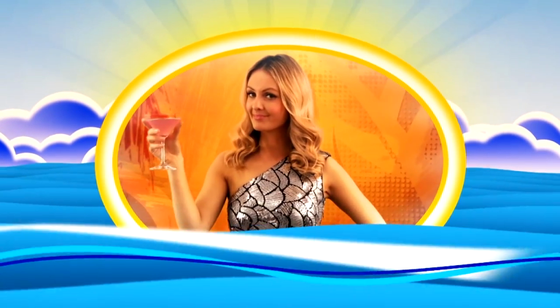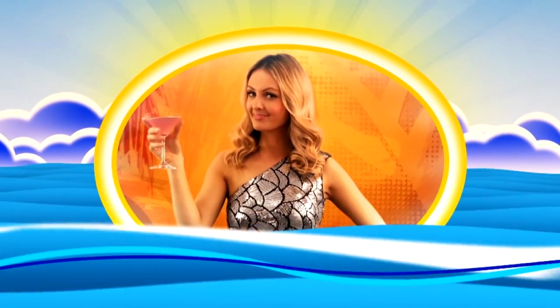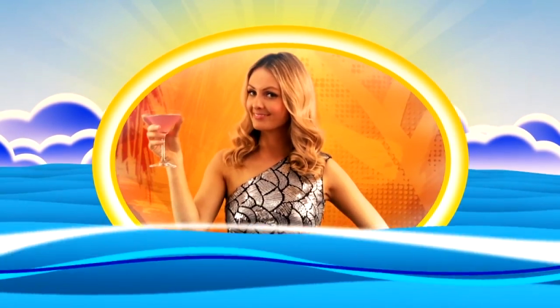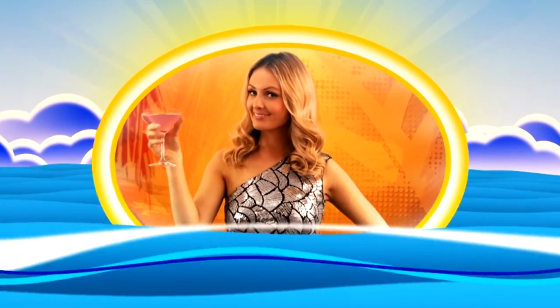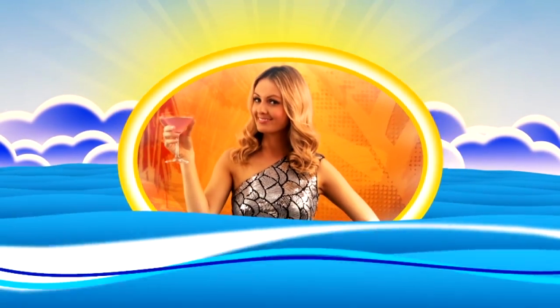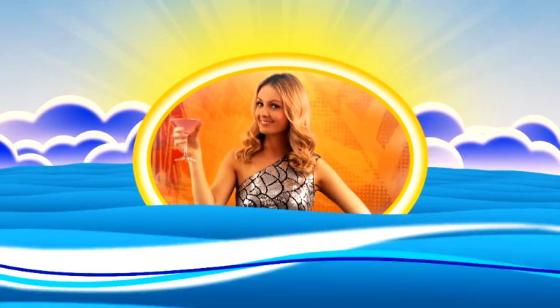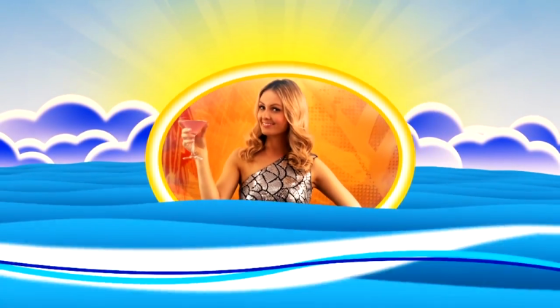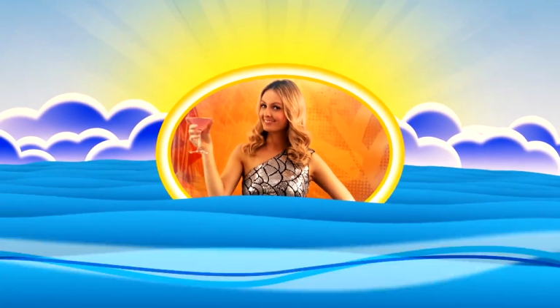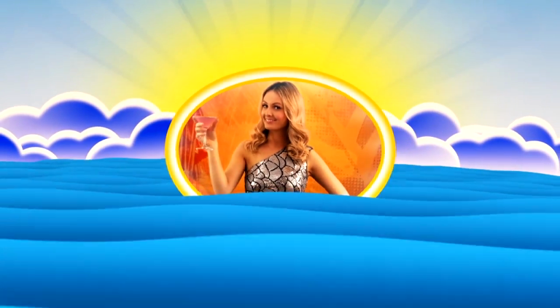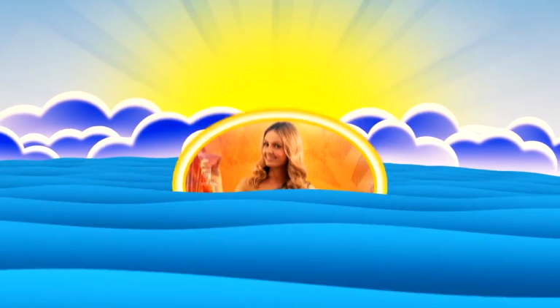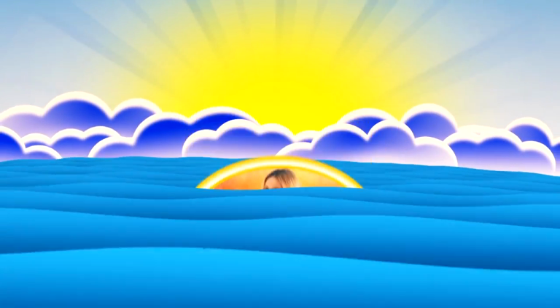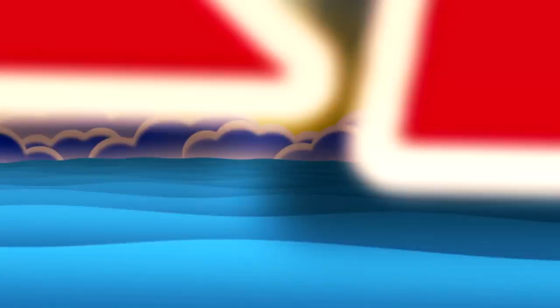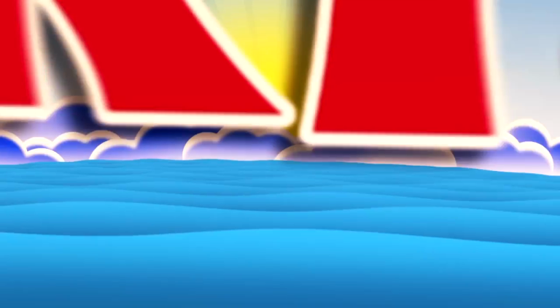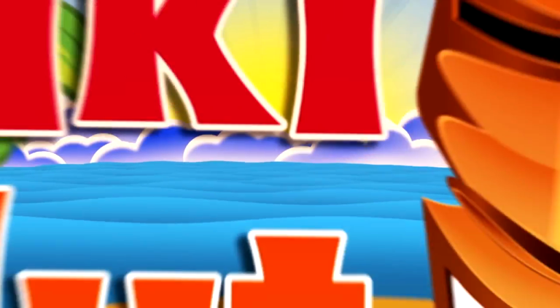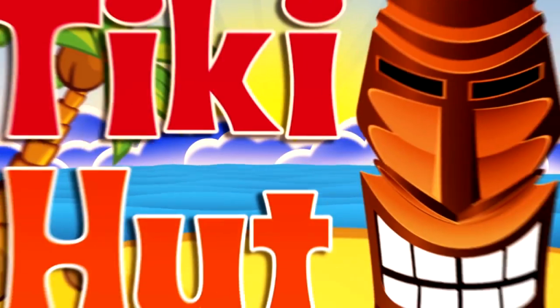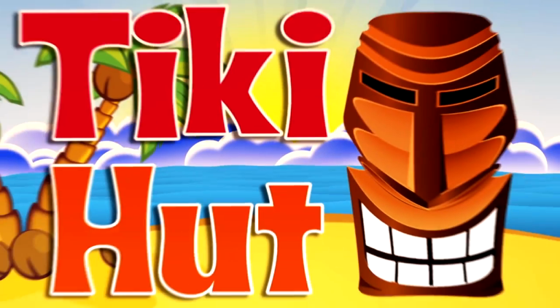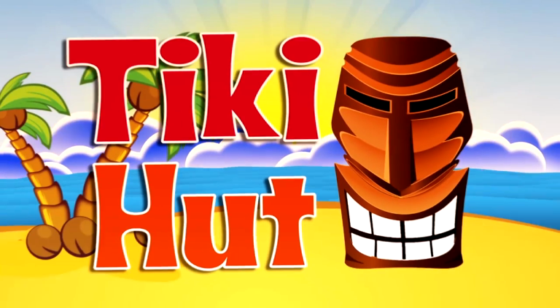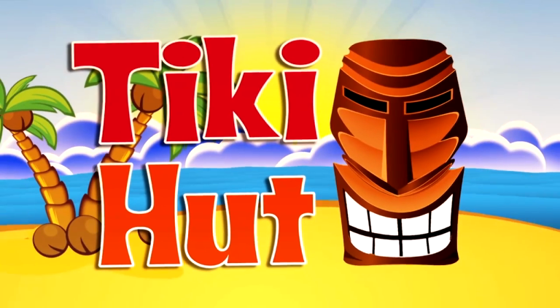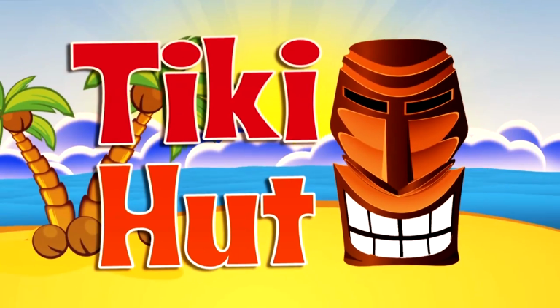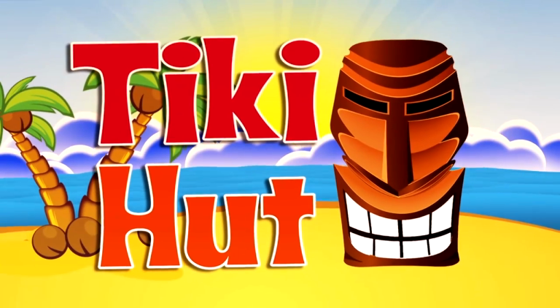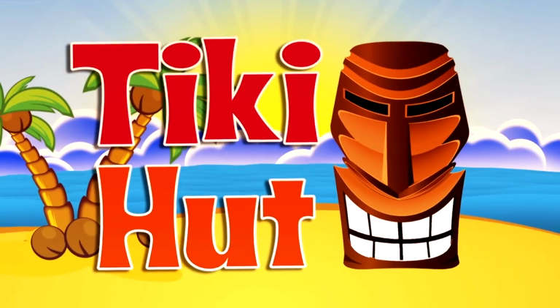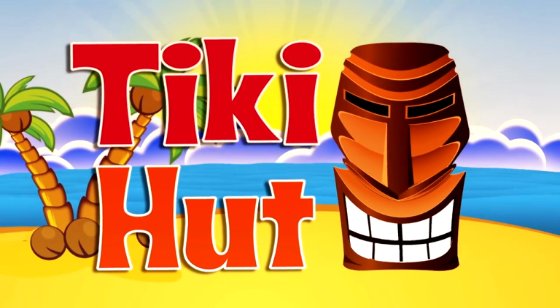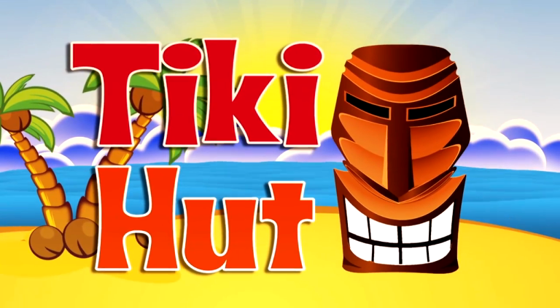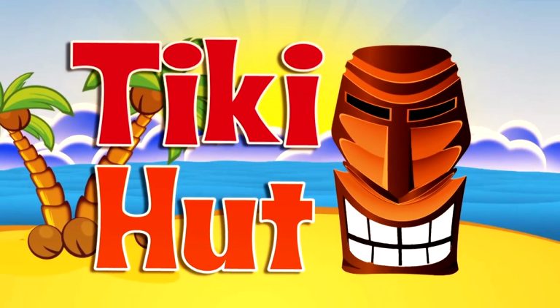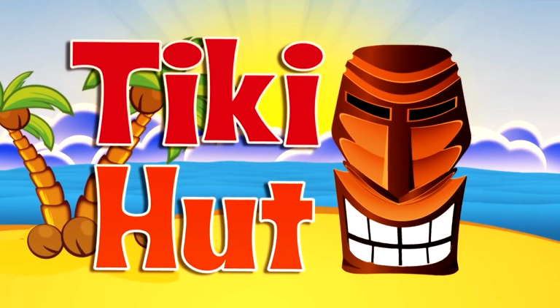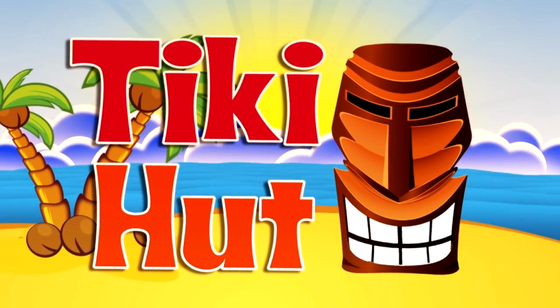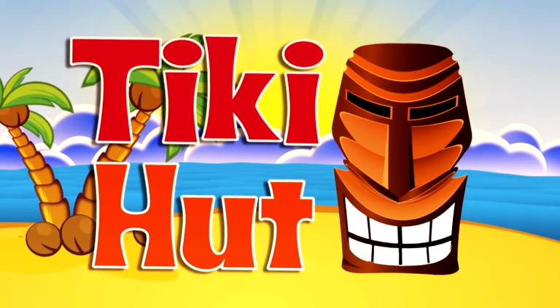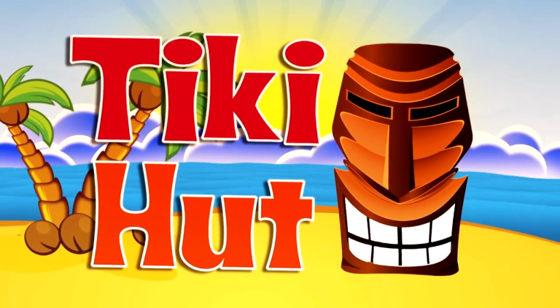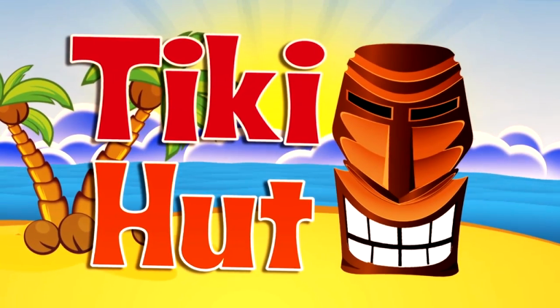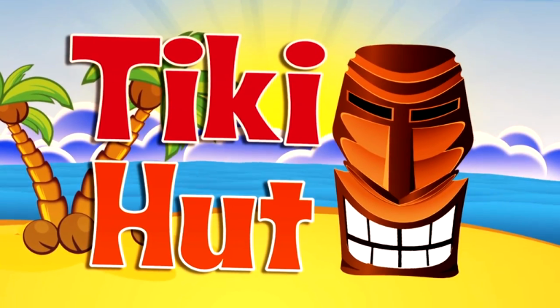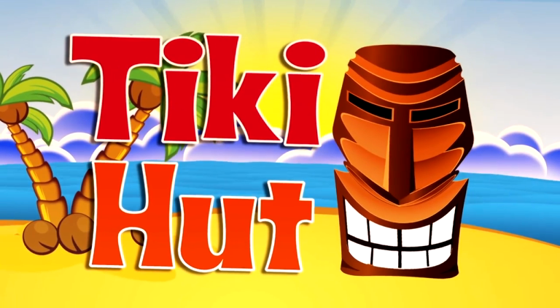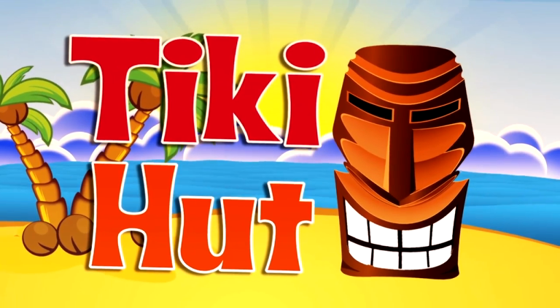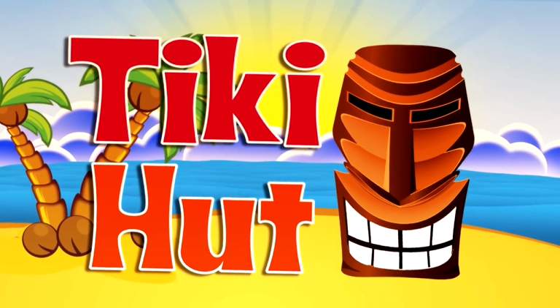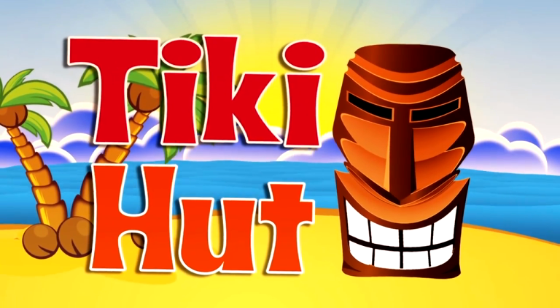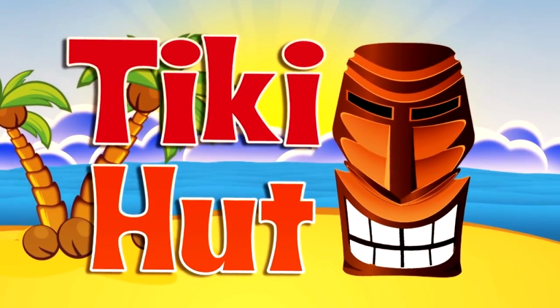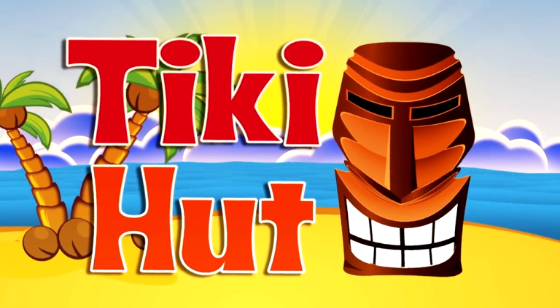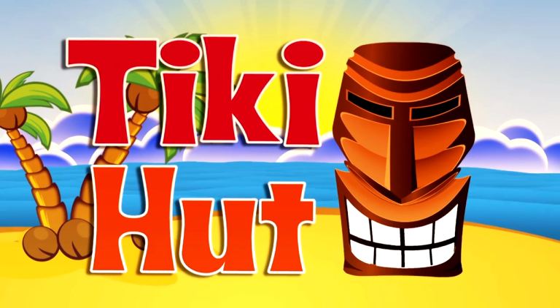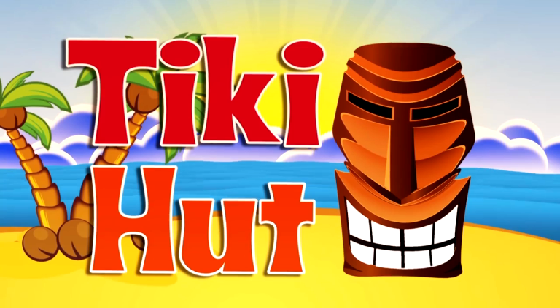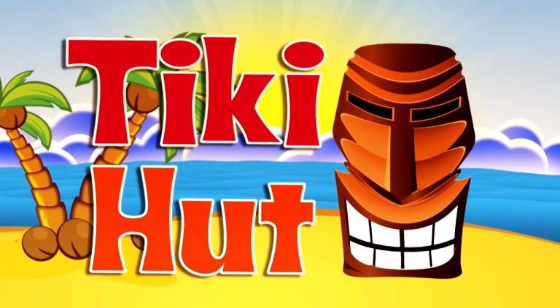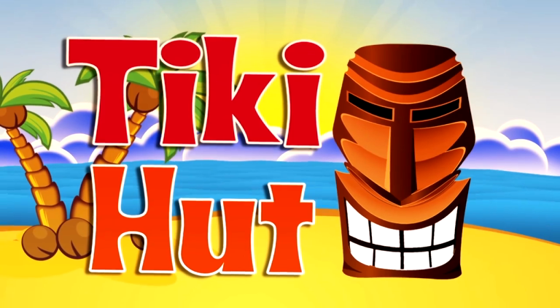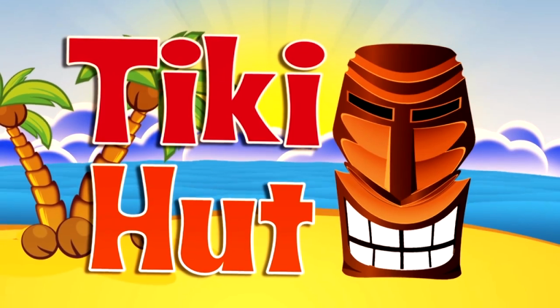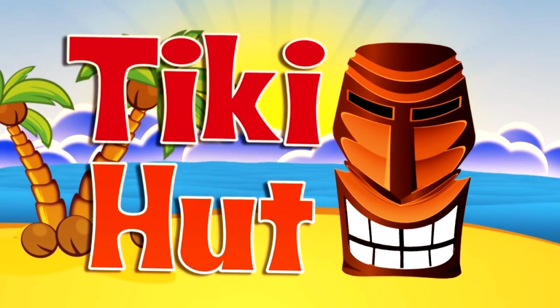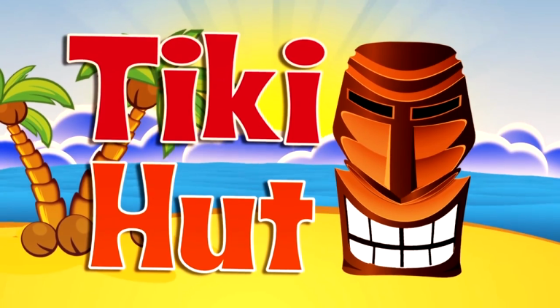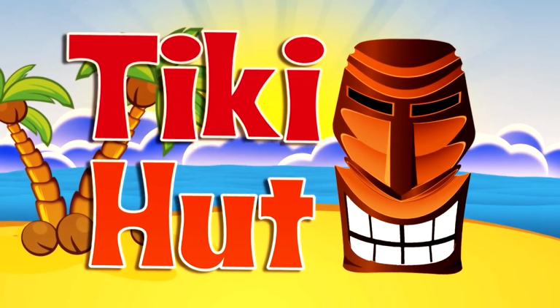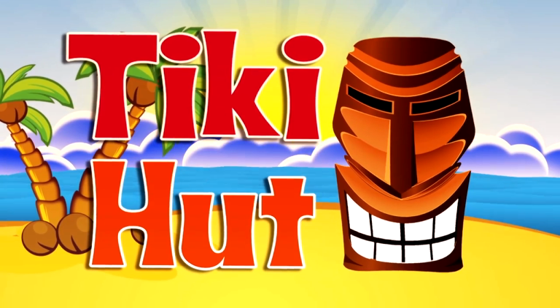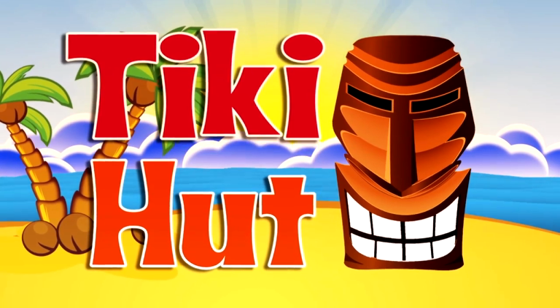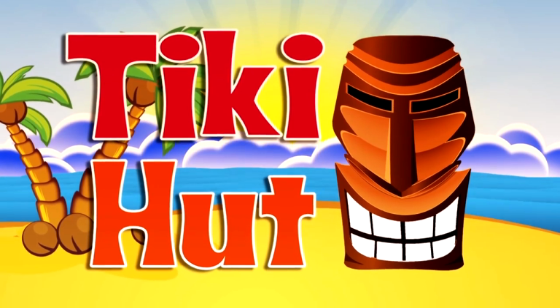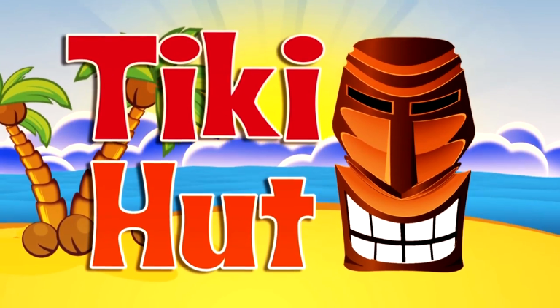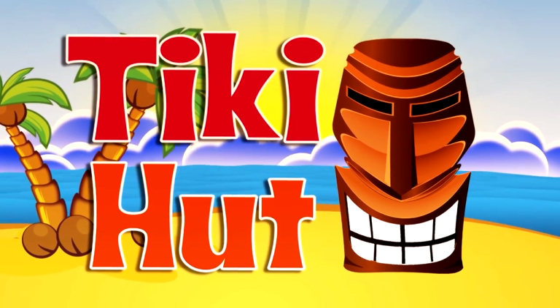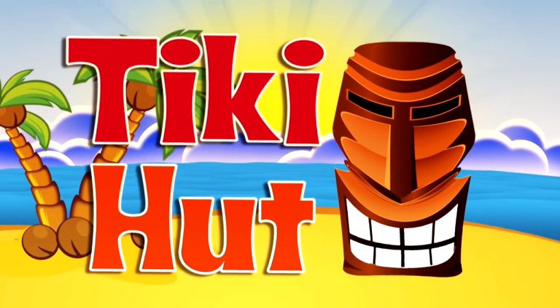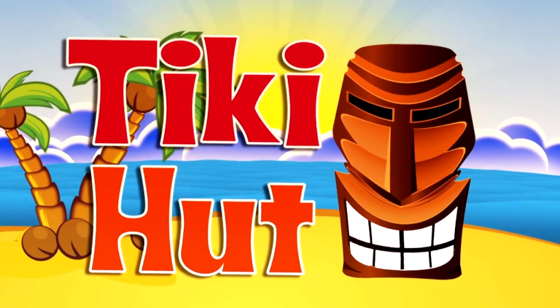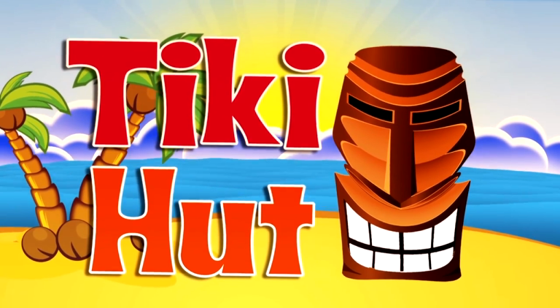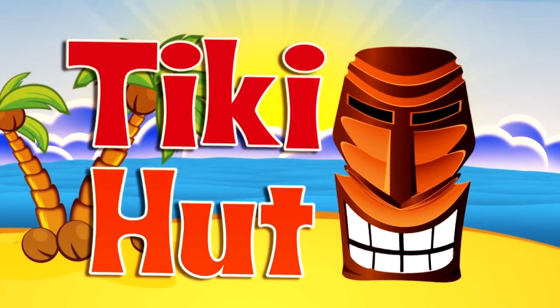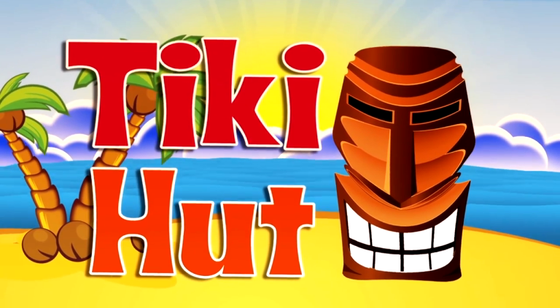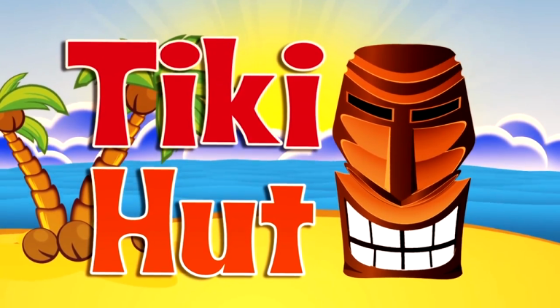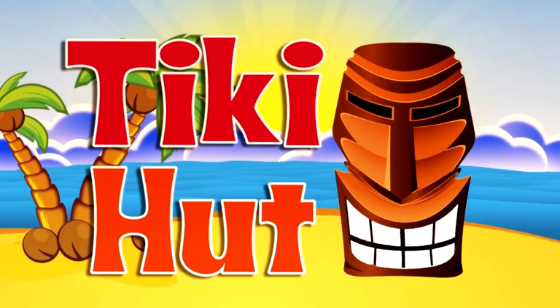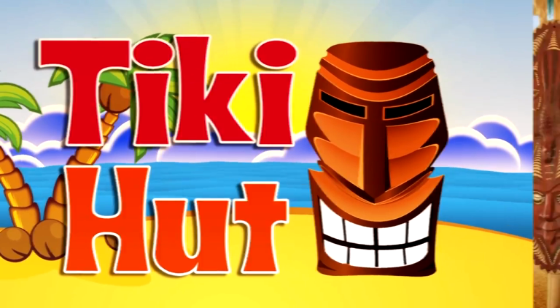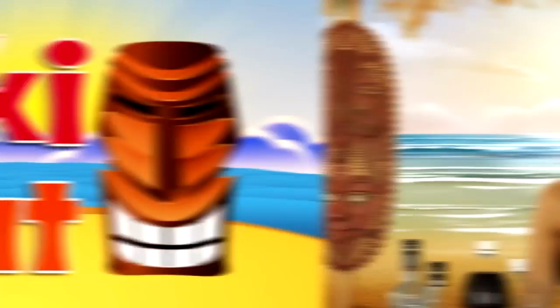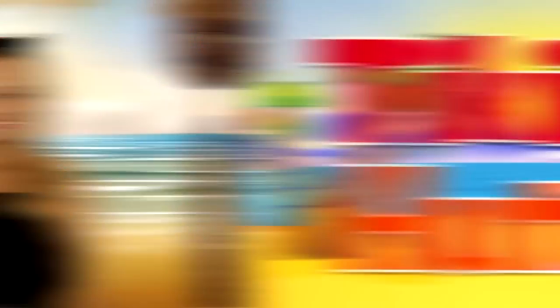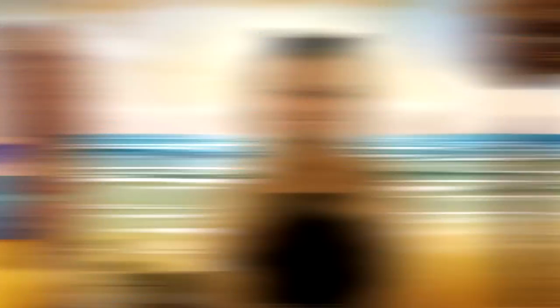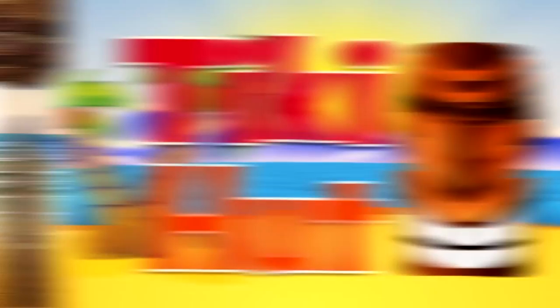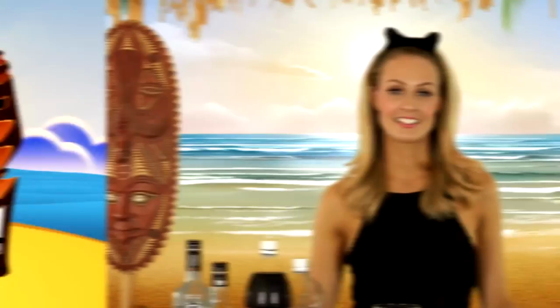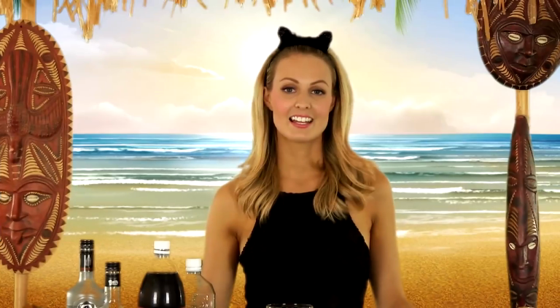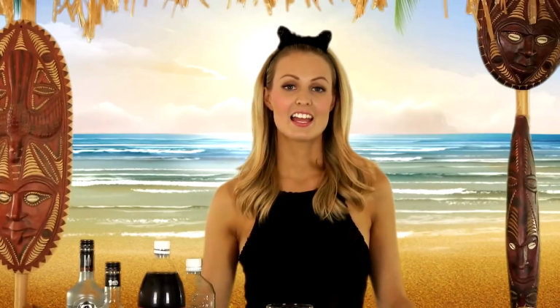And now it's time for Tiki Hut. Take it away, Carly!